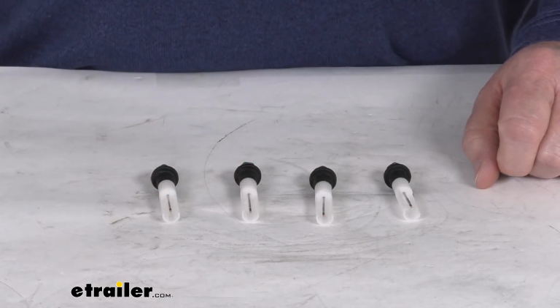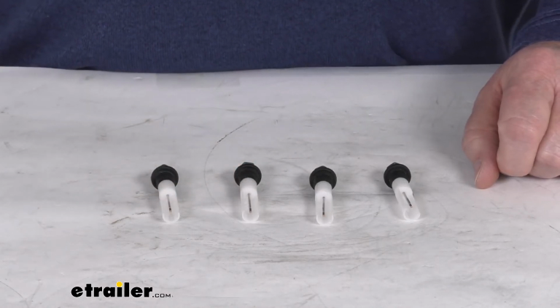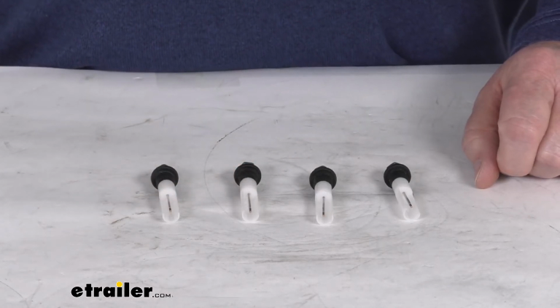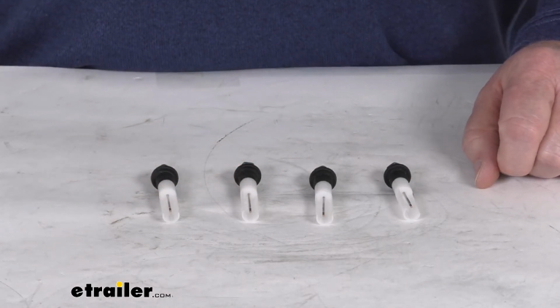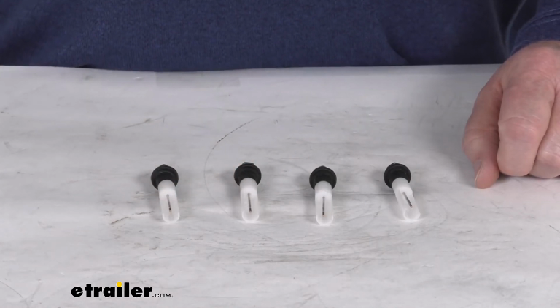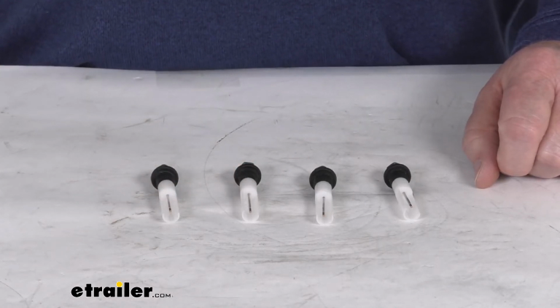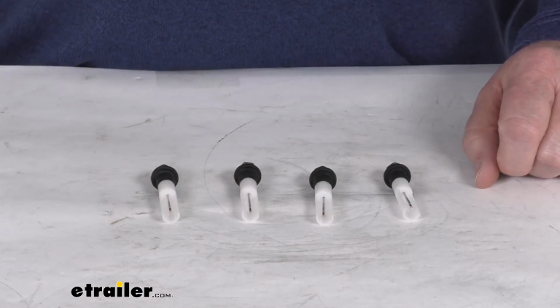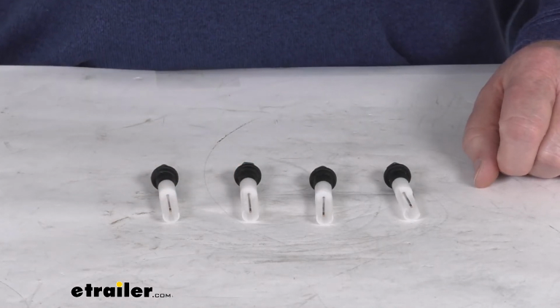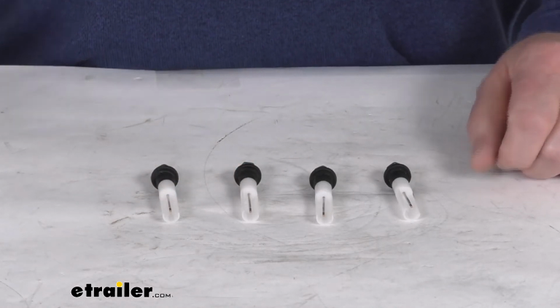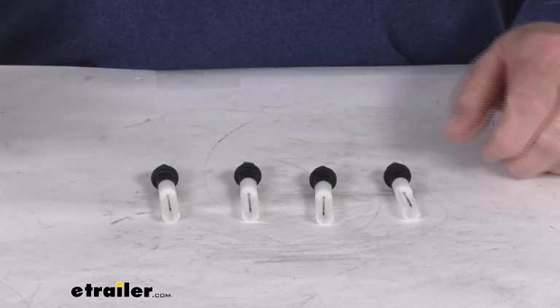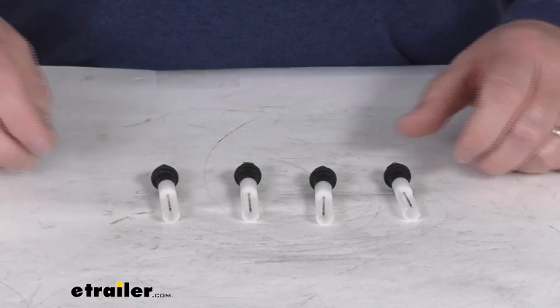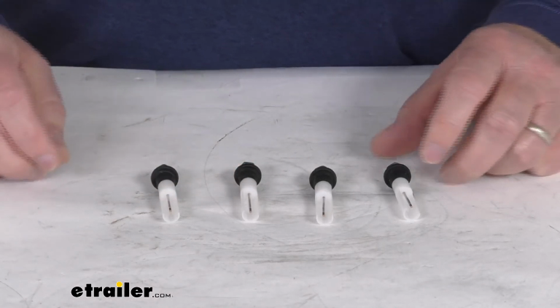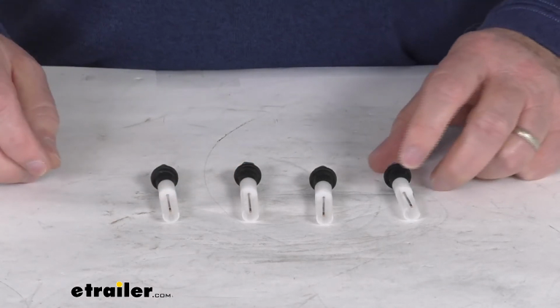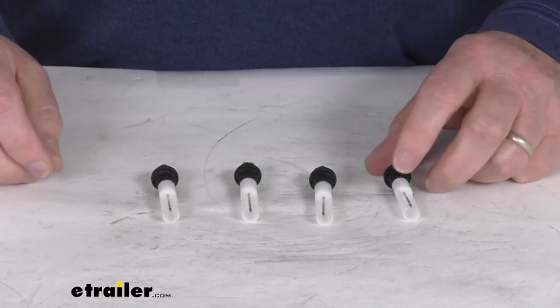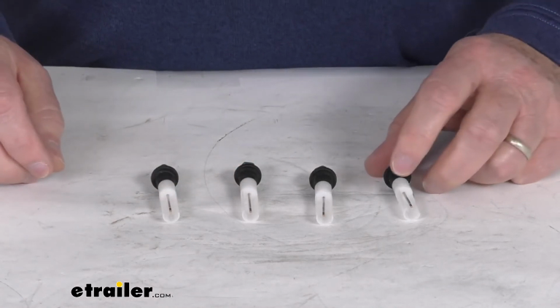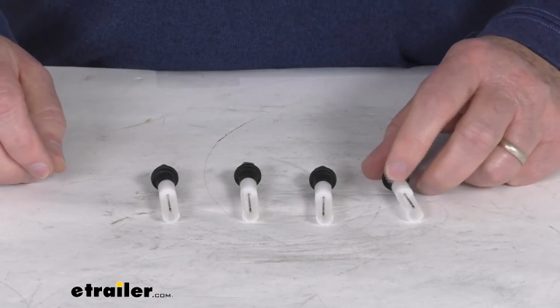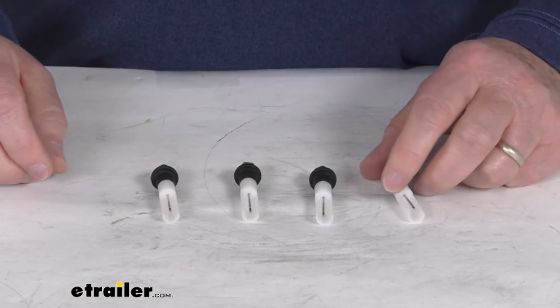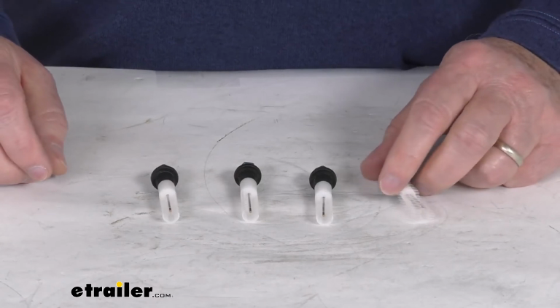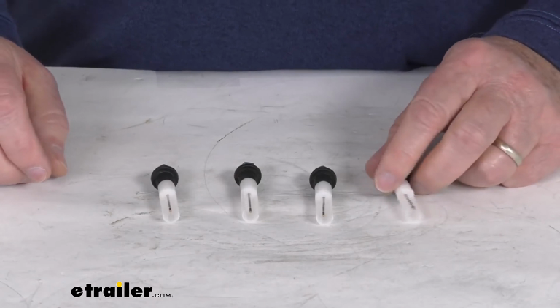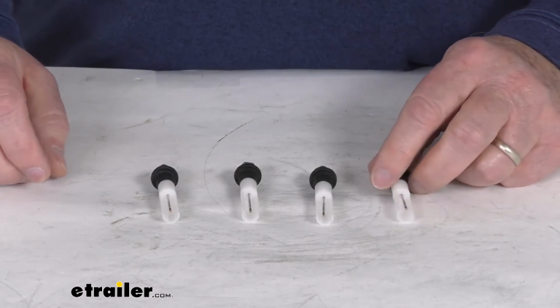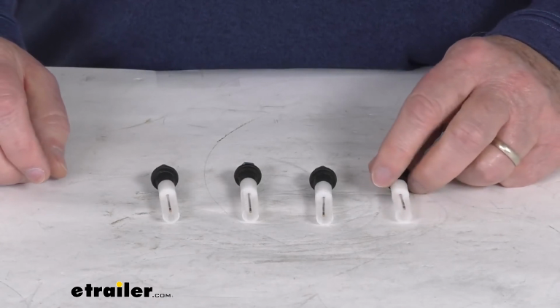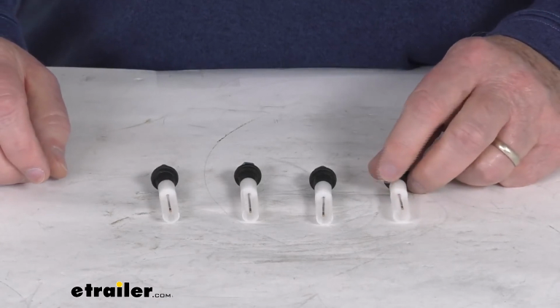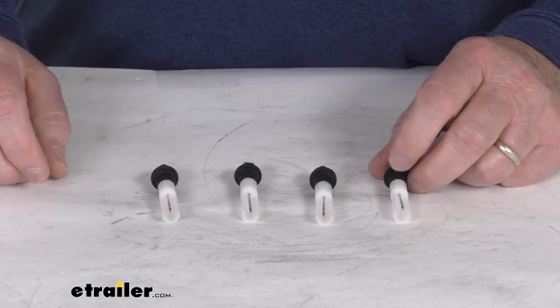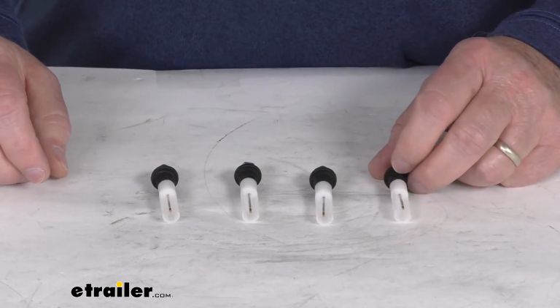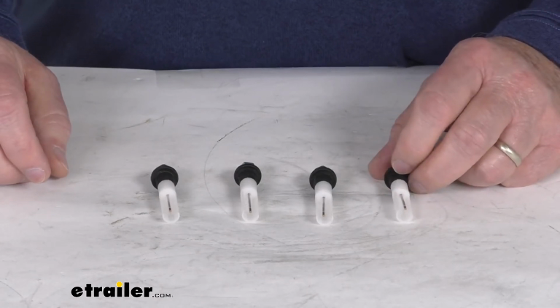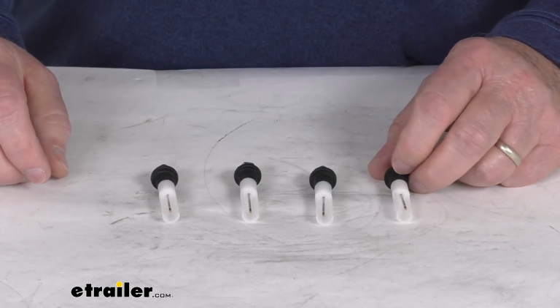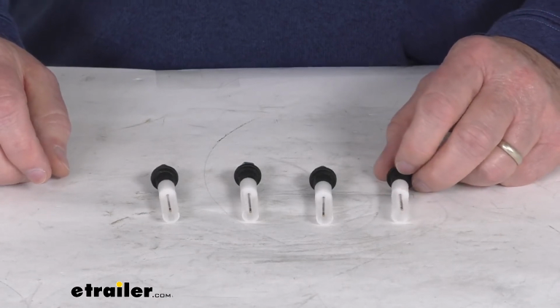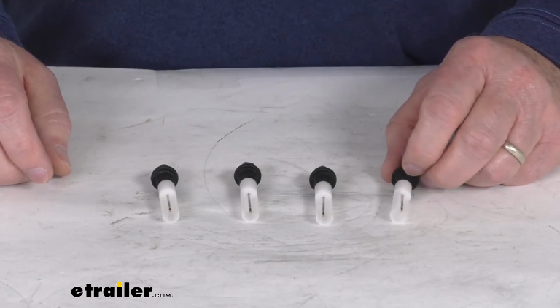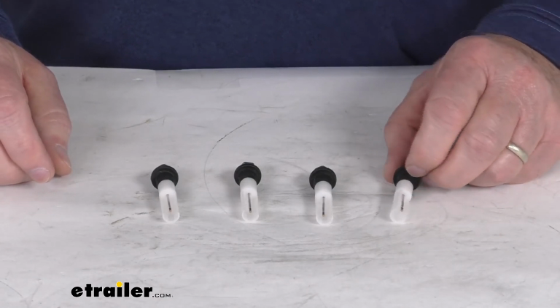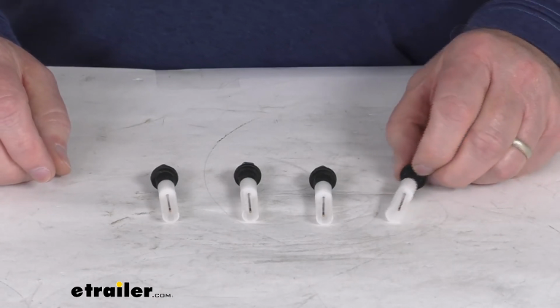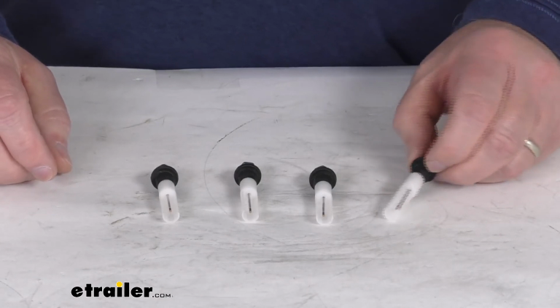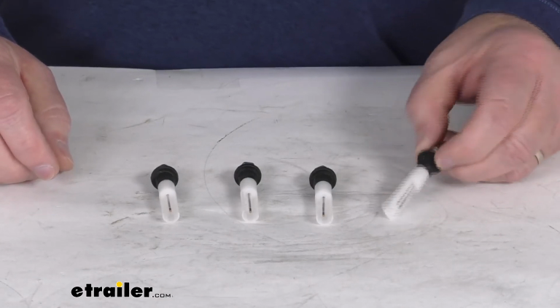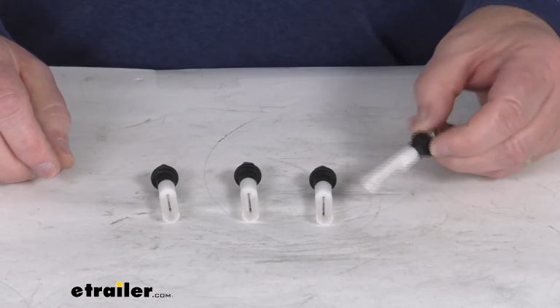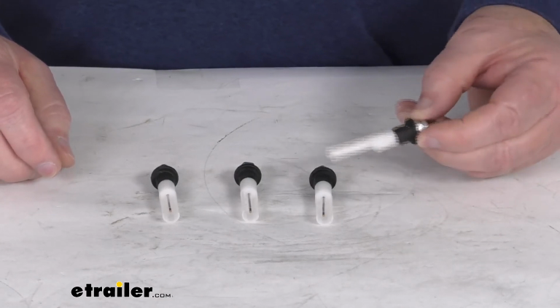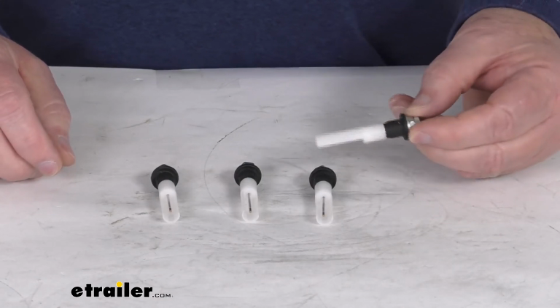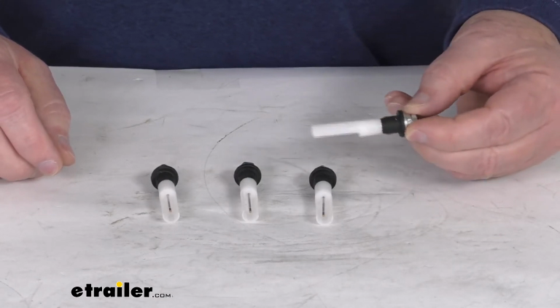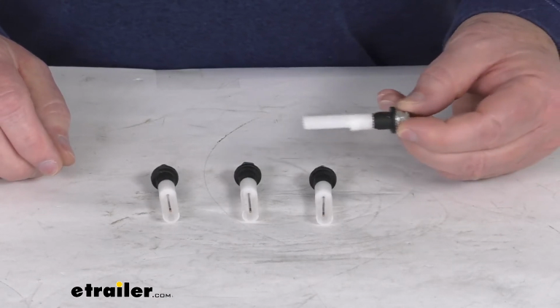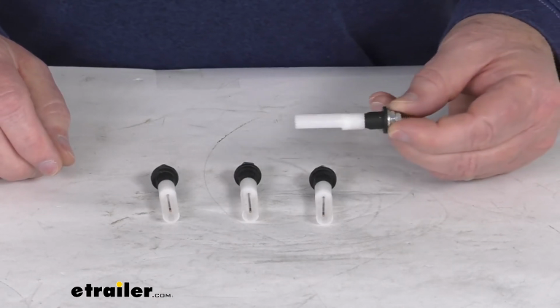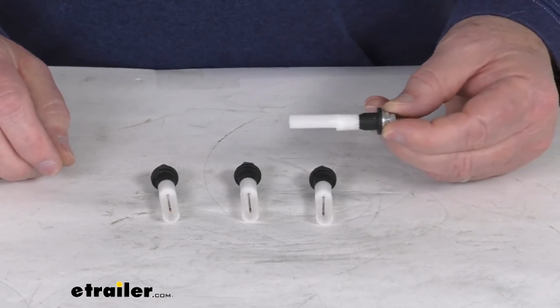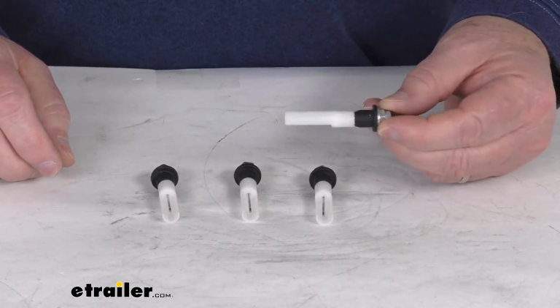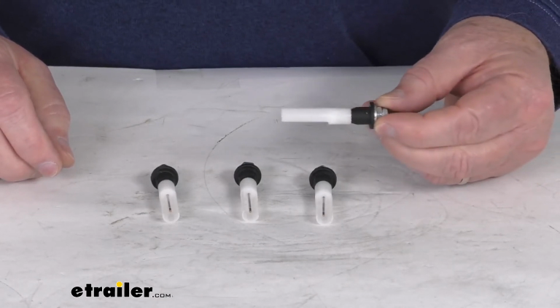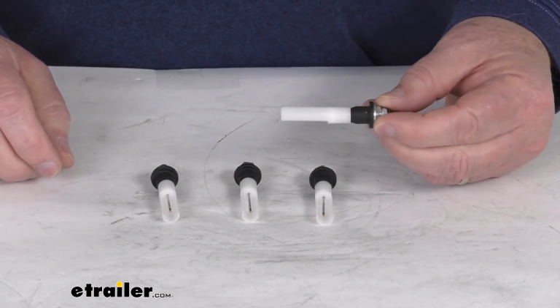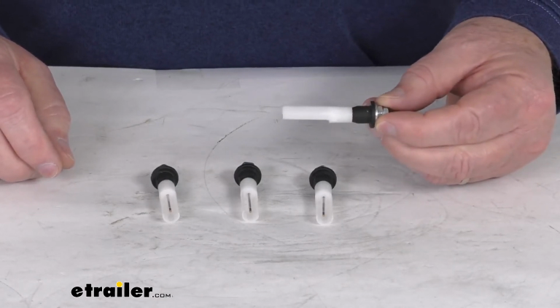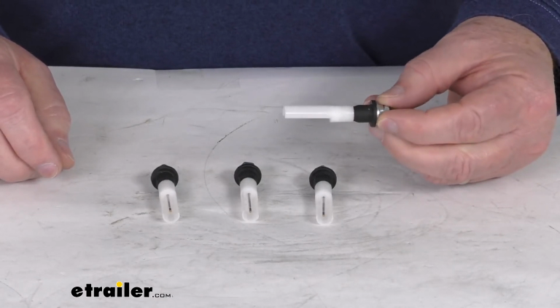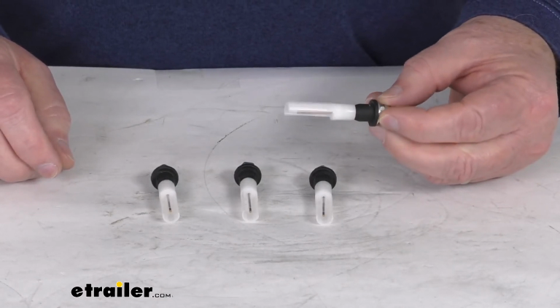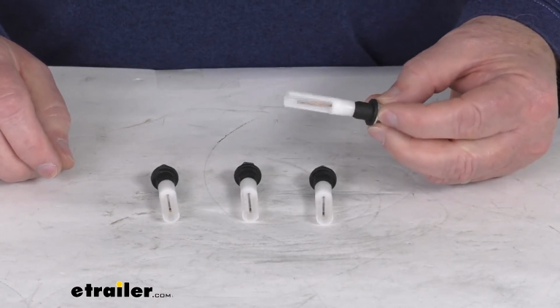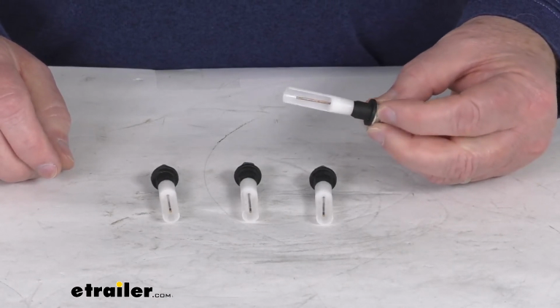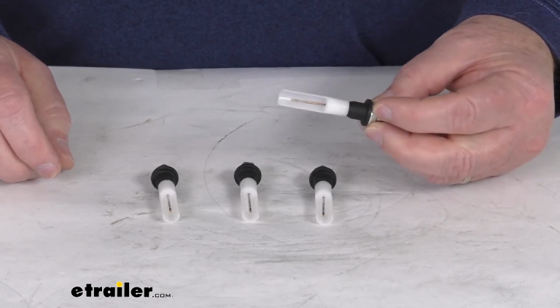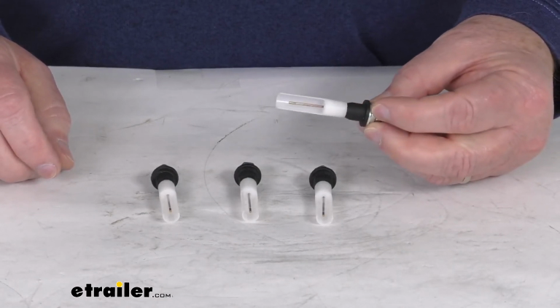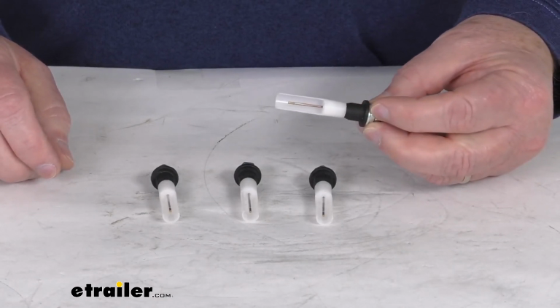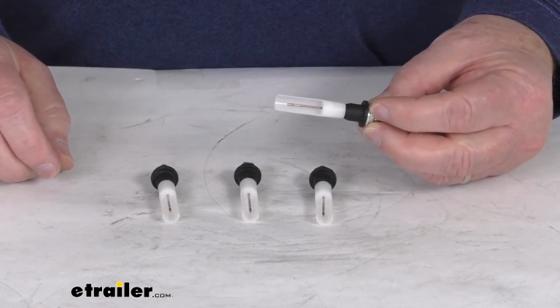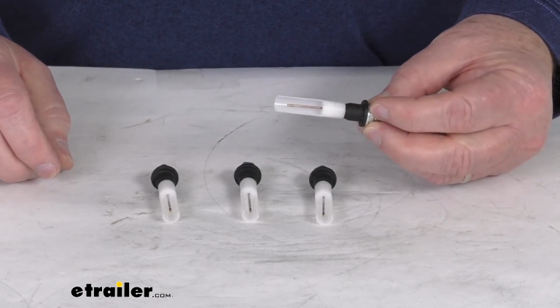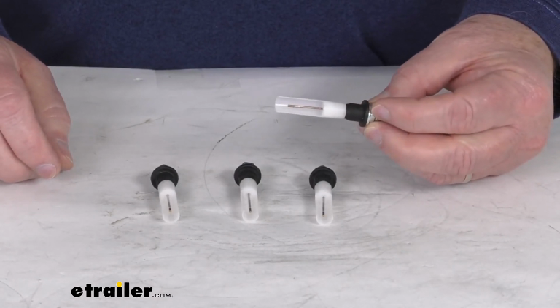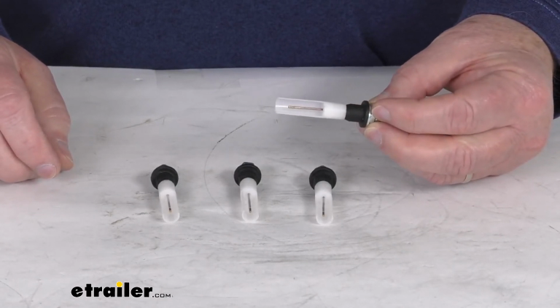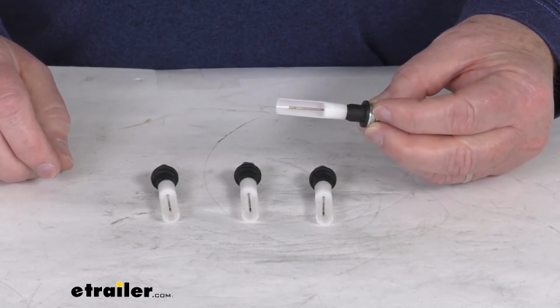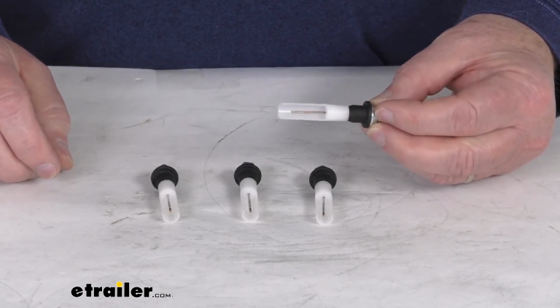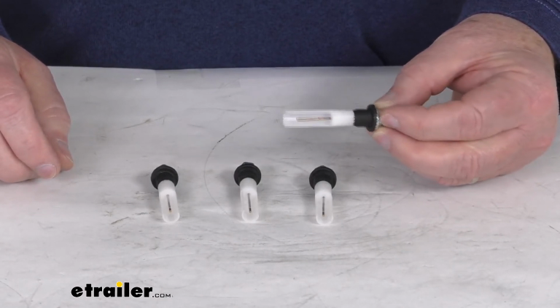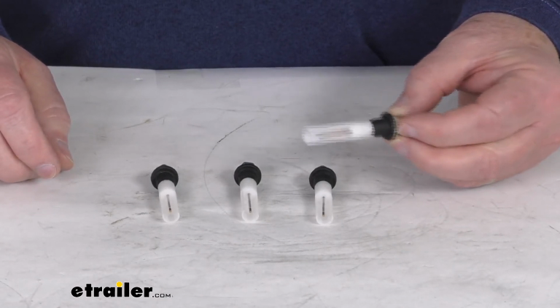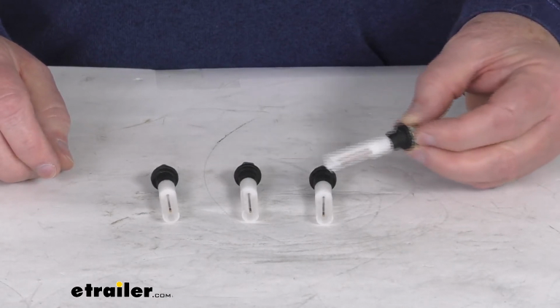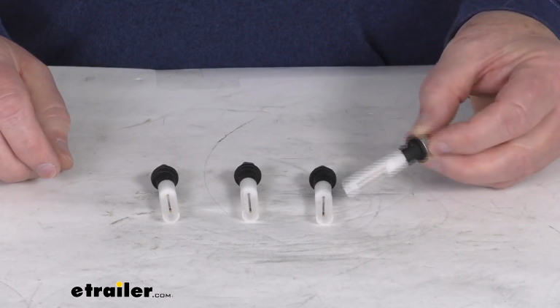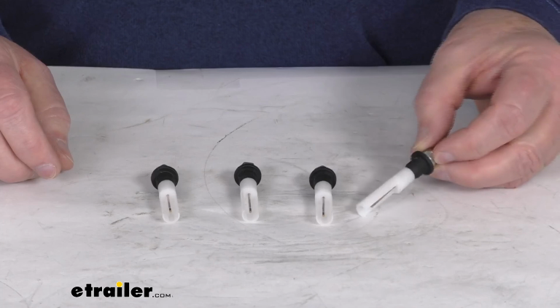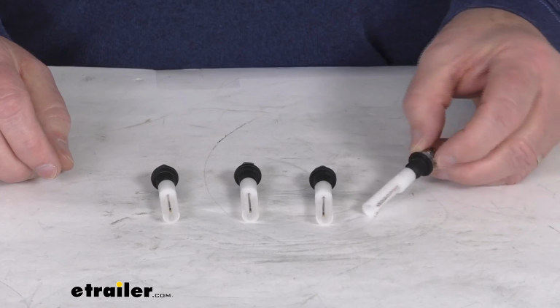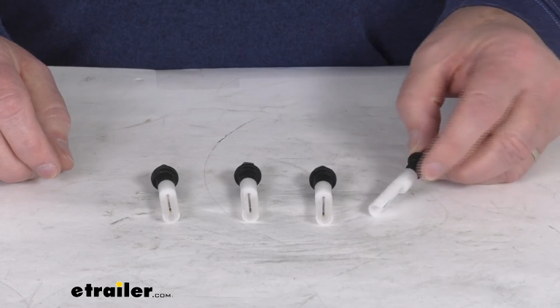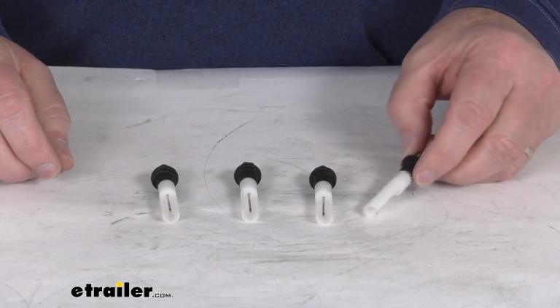But that should do it for the review on the Horst Miracle Probe Sensors for the RV Blackwater Tanks.